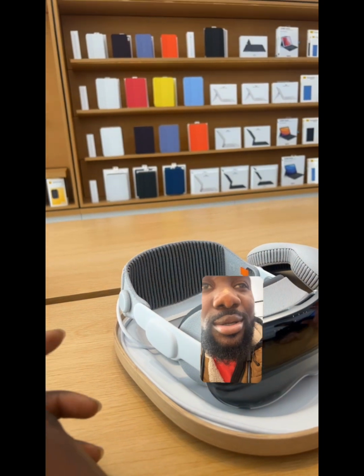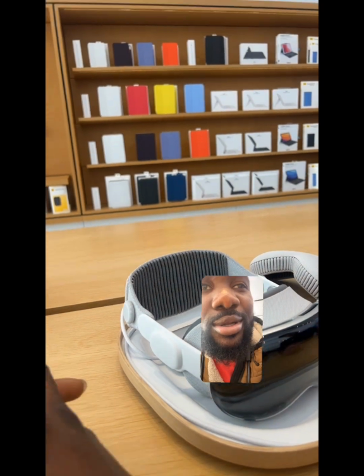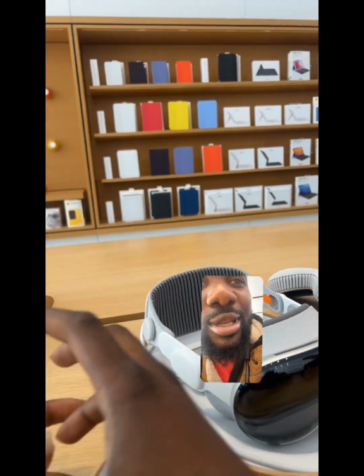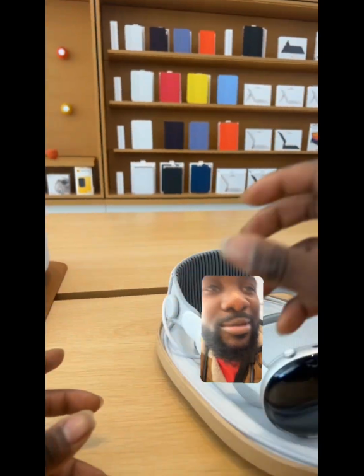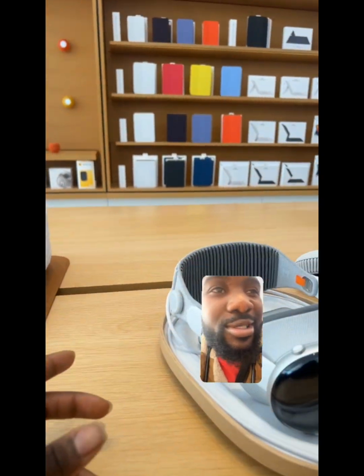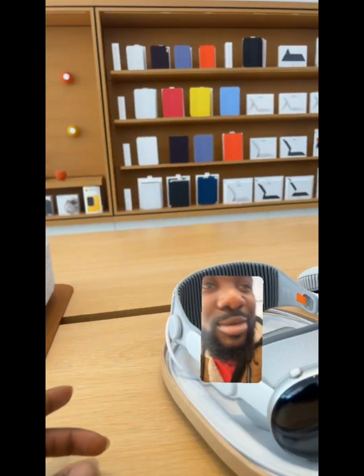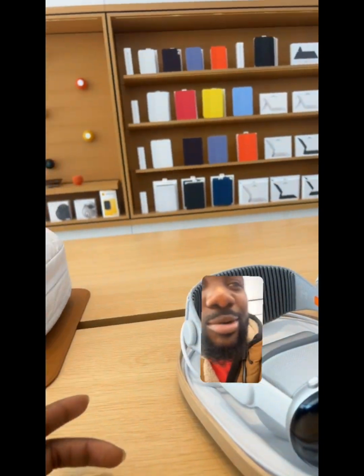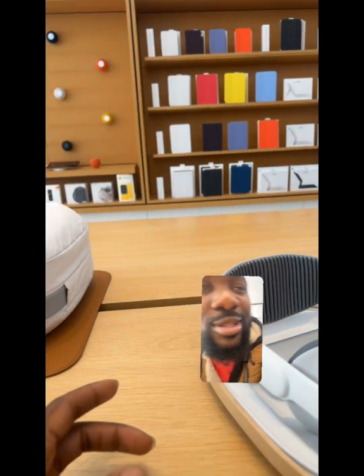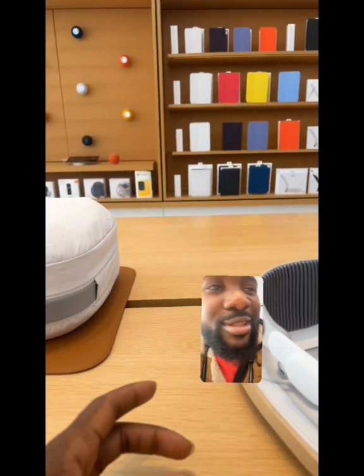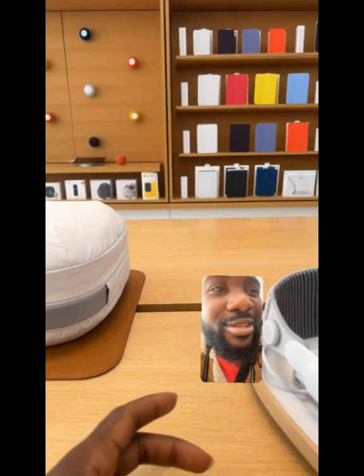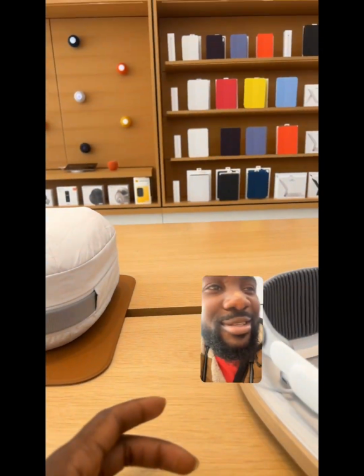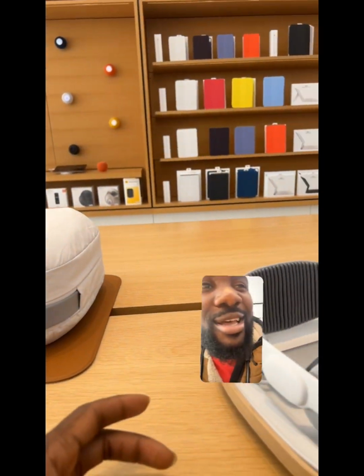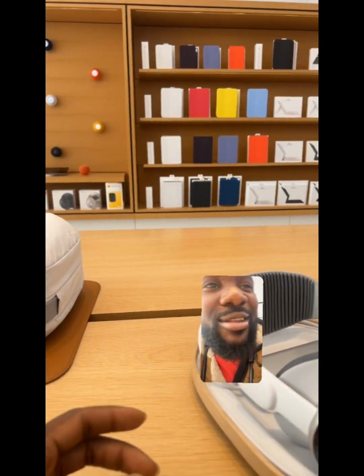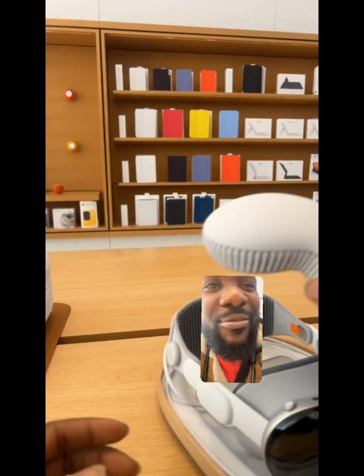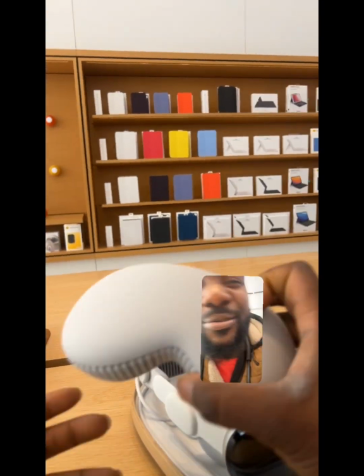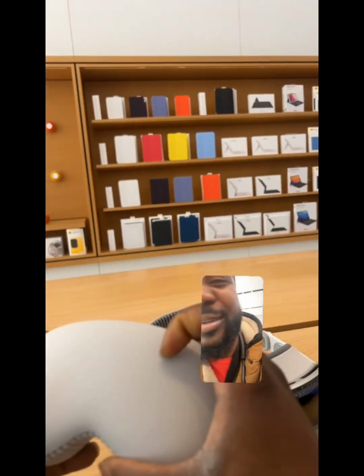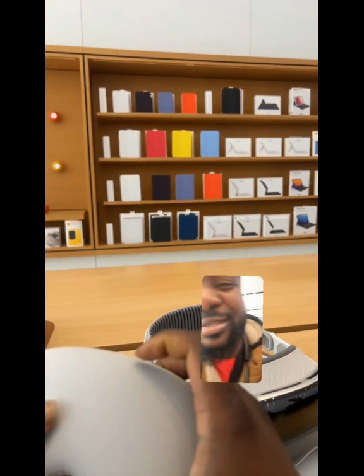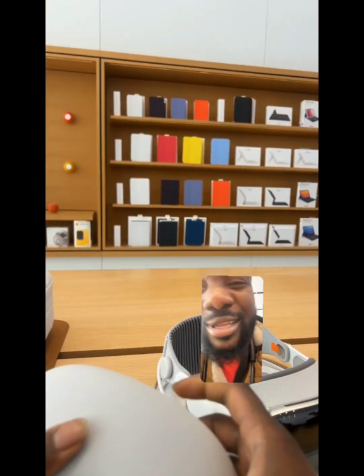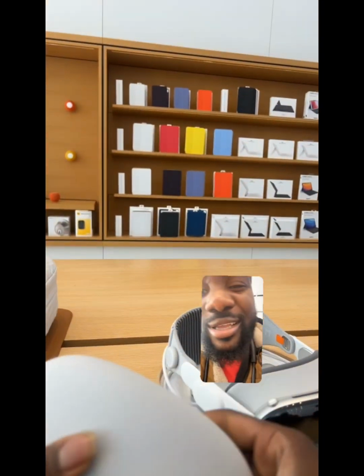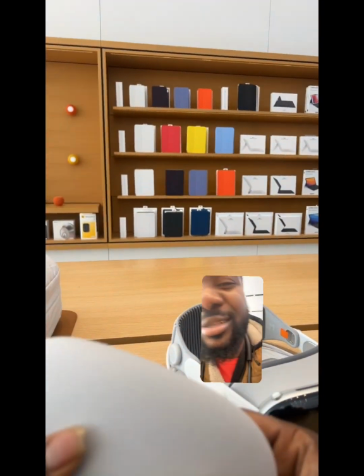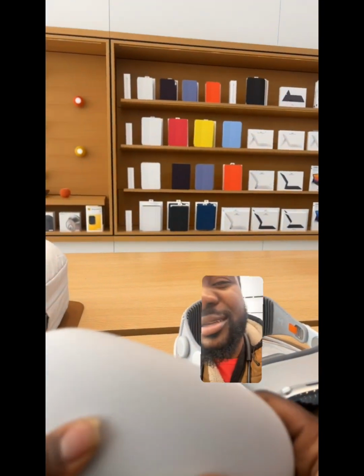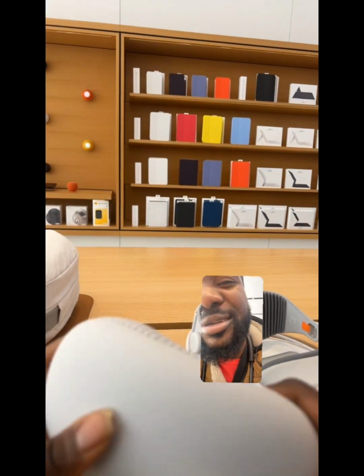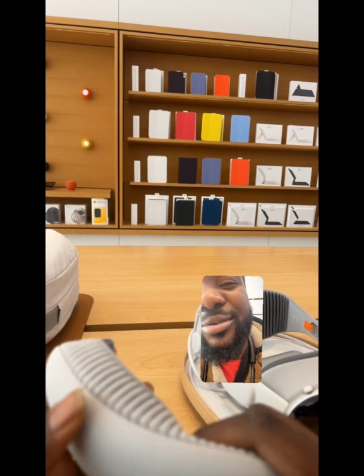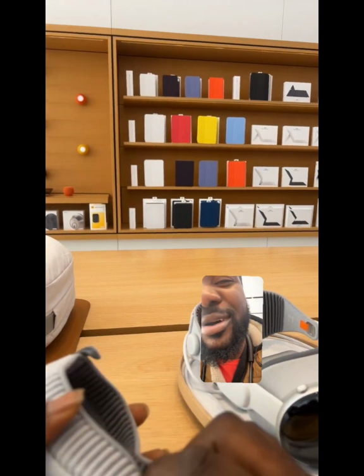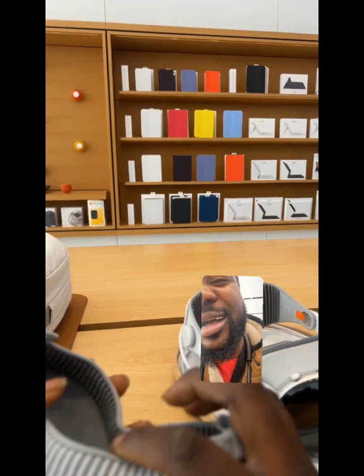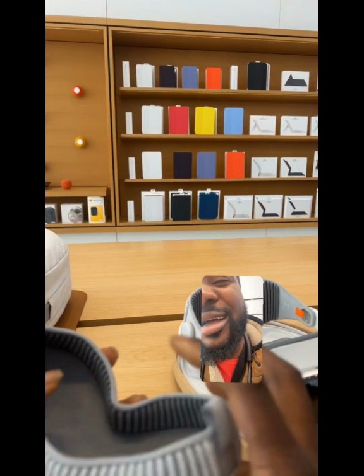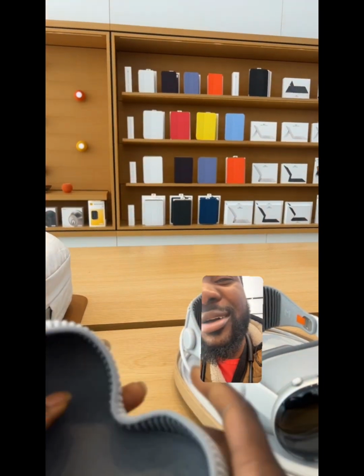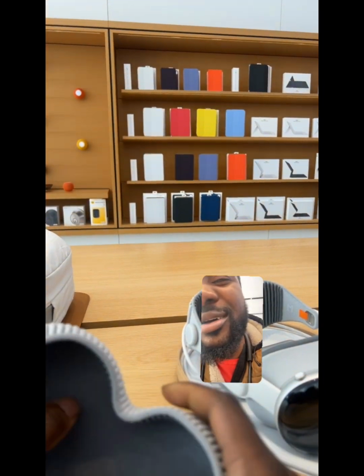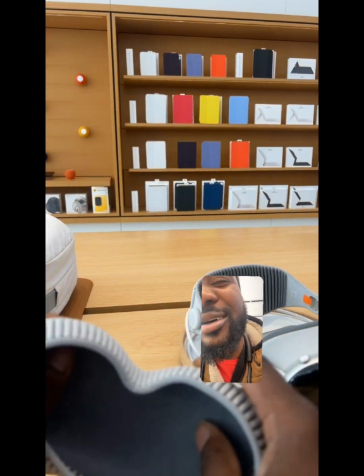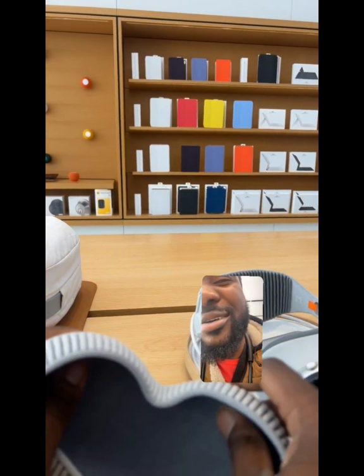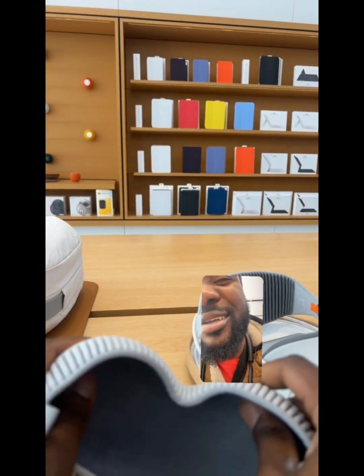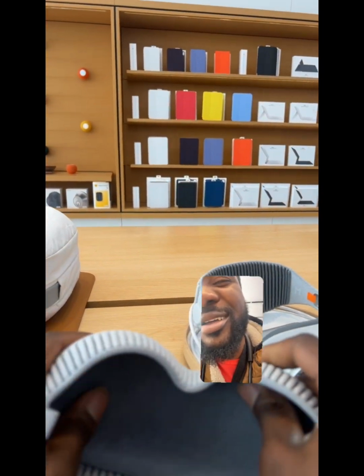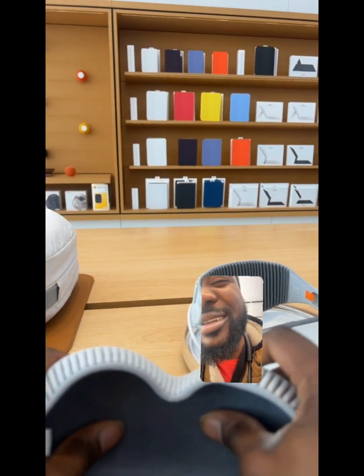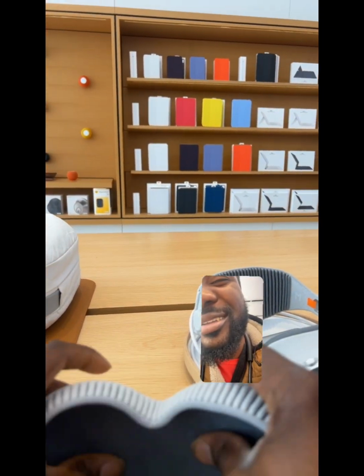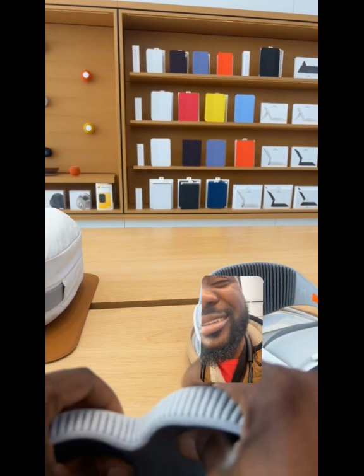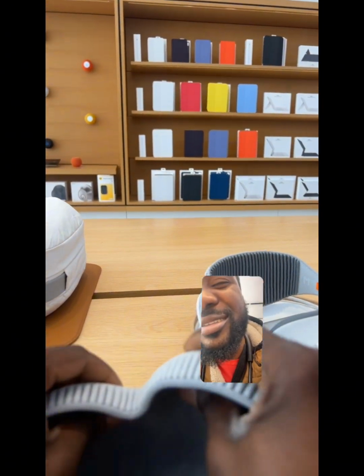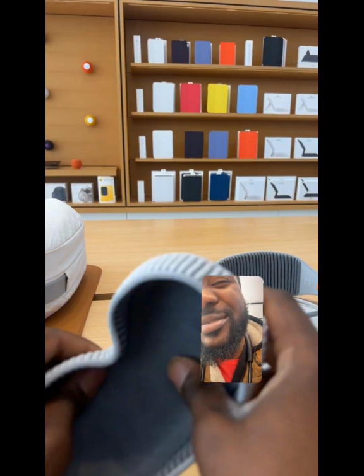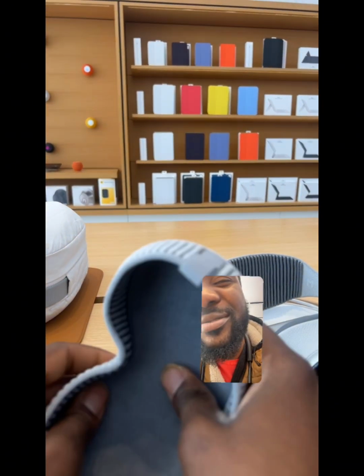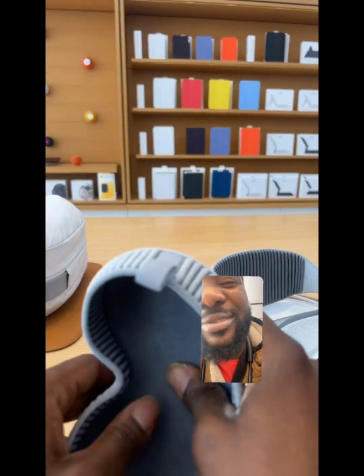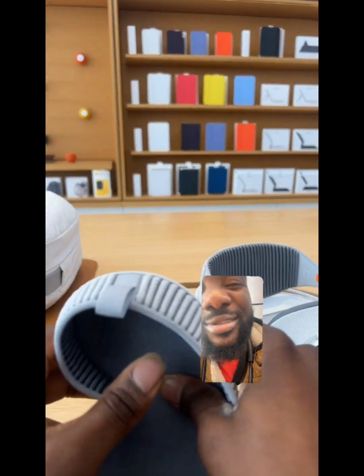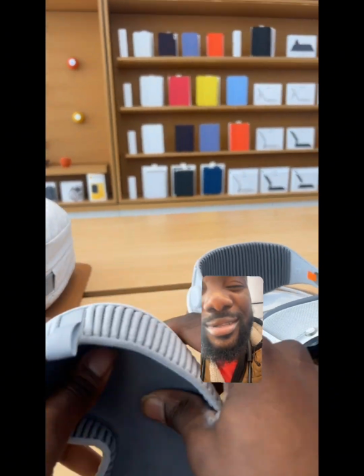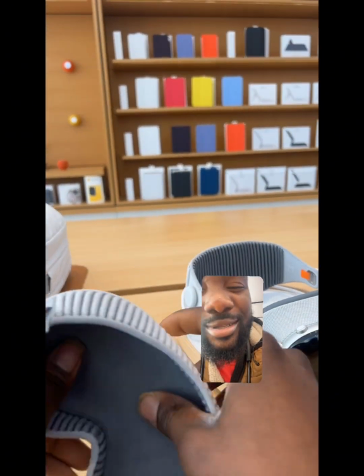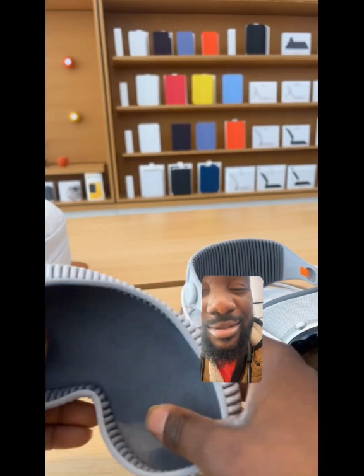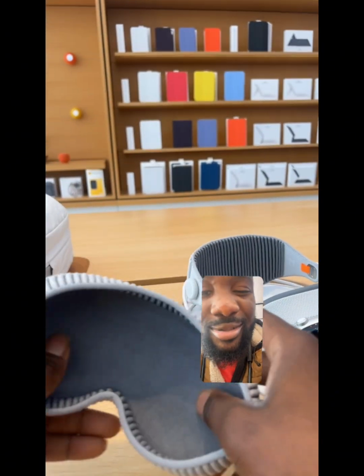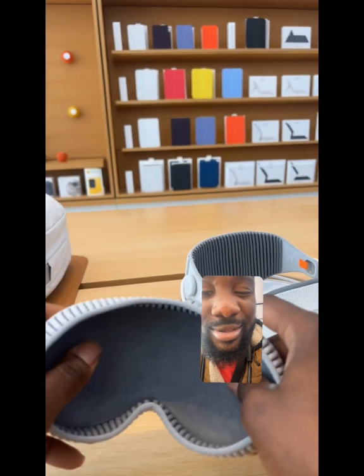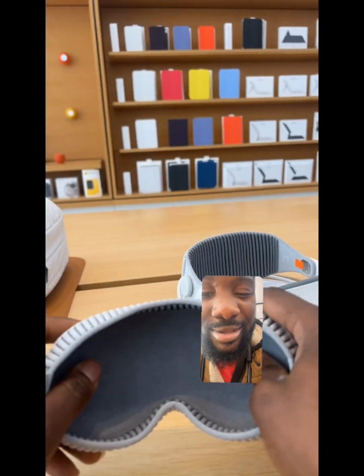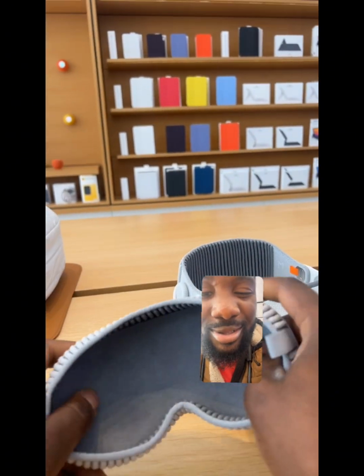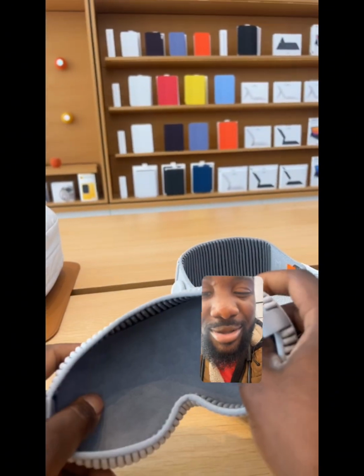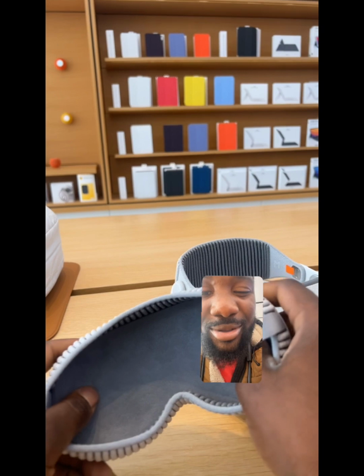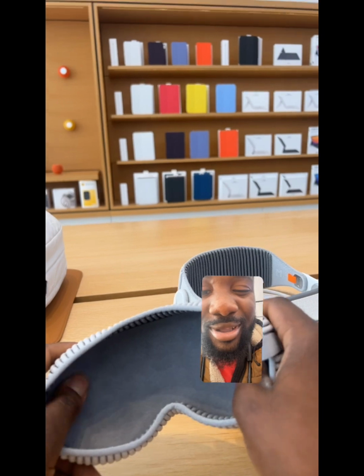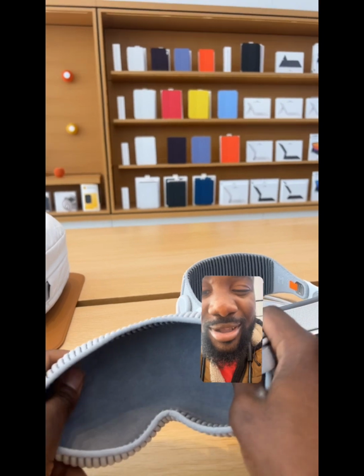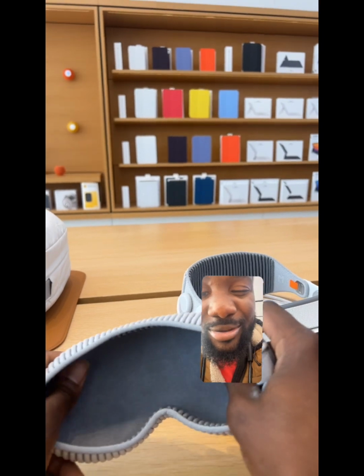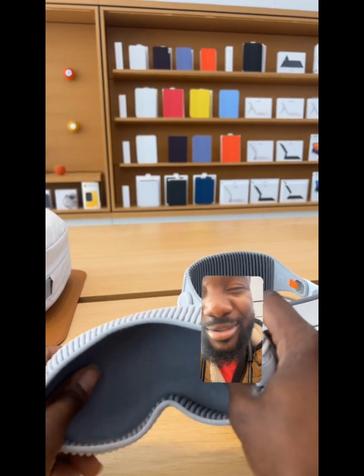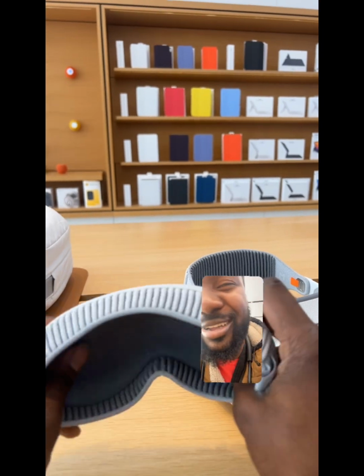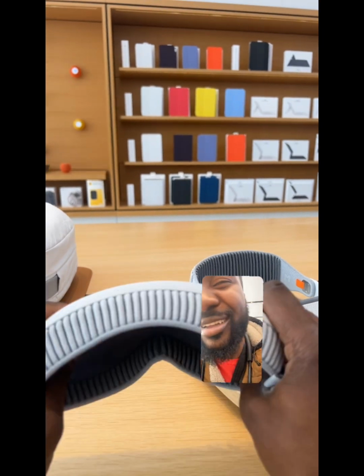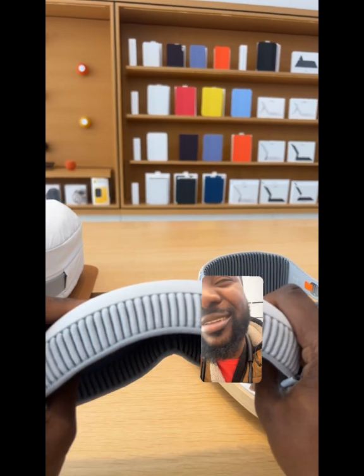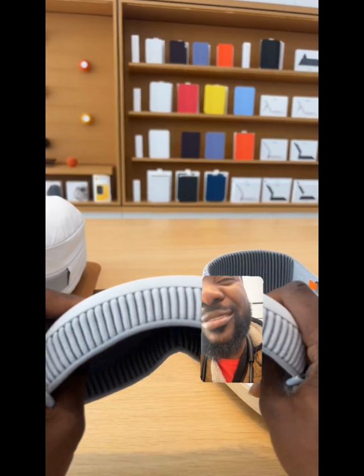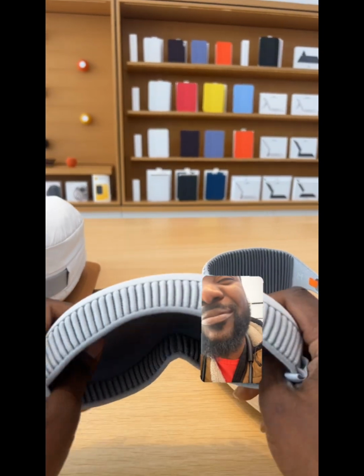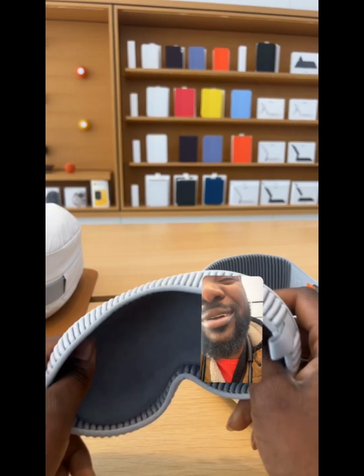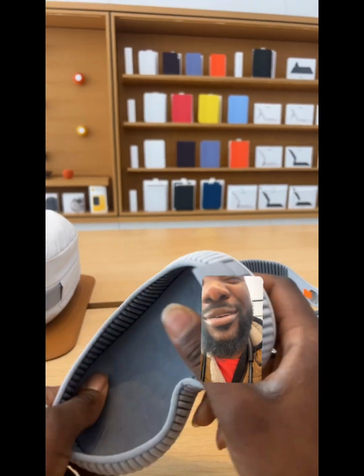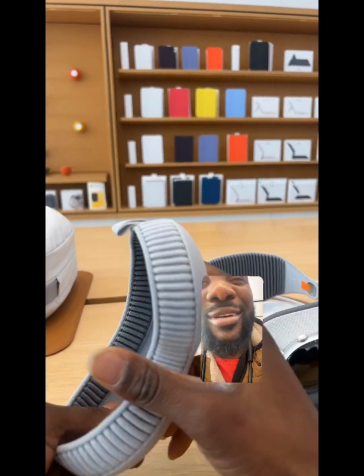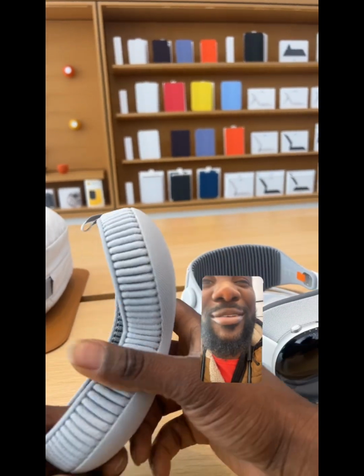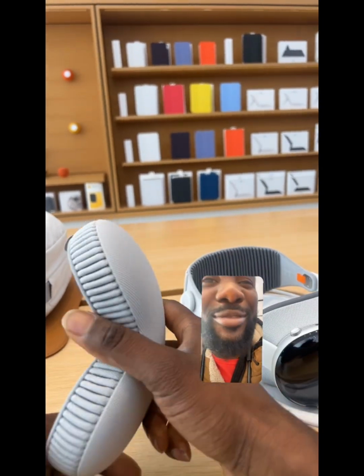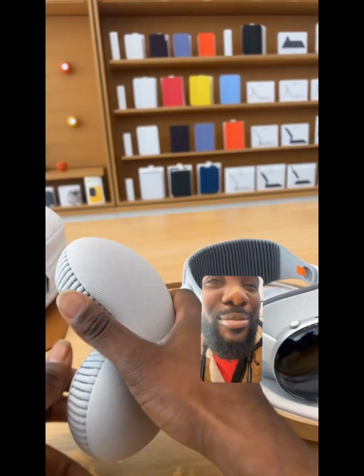Let me see what this kind of feels like here. Wow. Very comfortable.